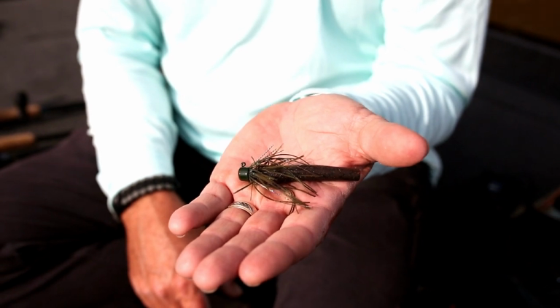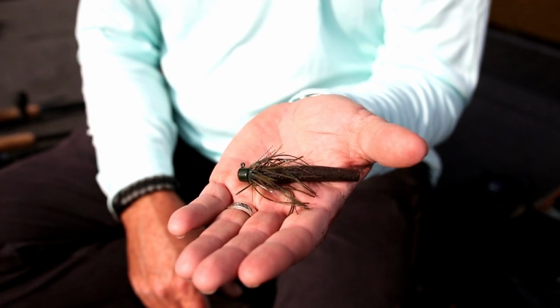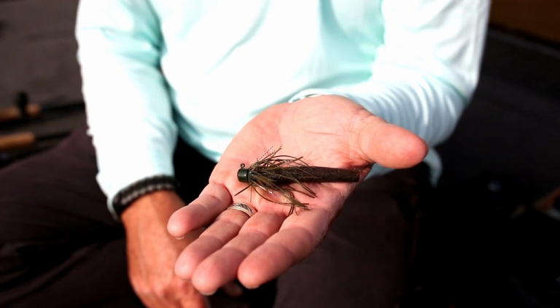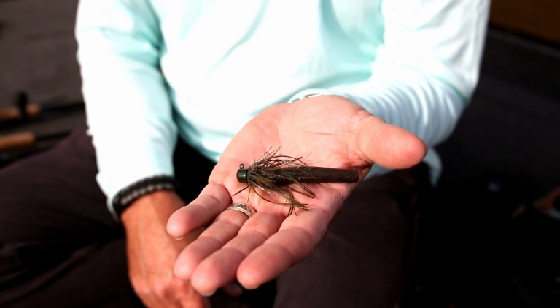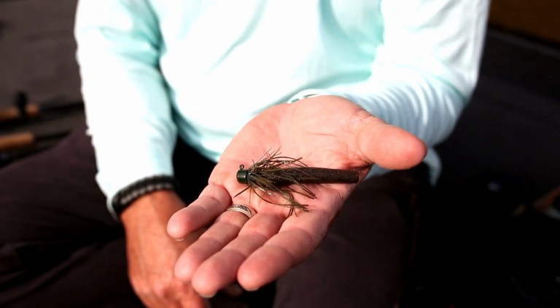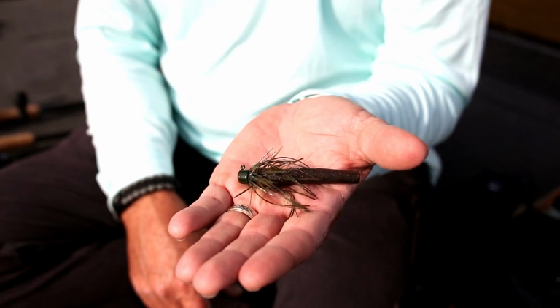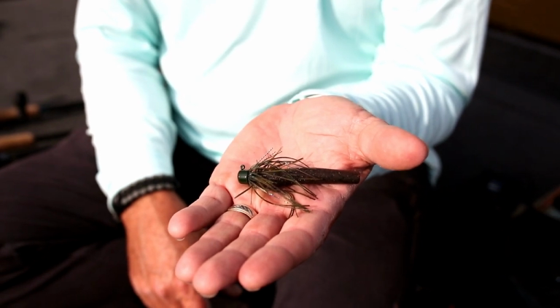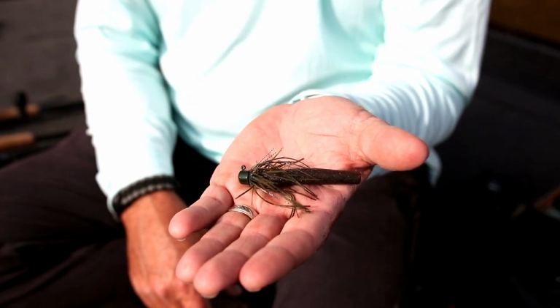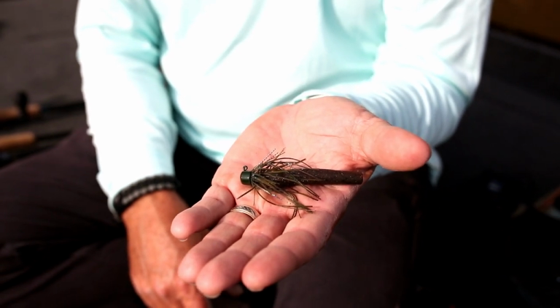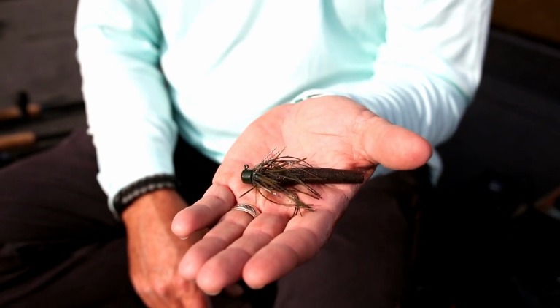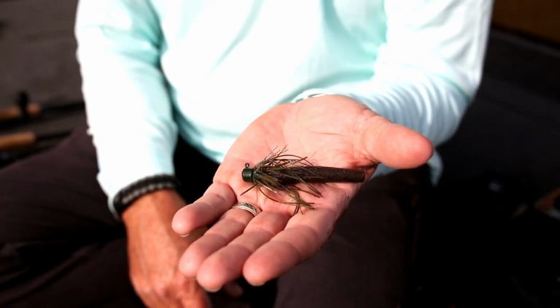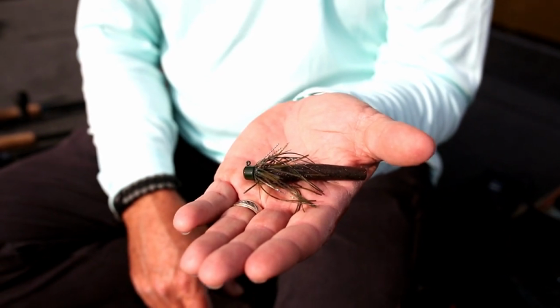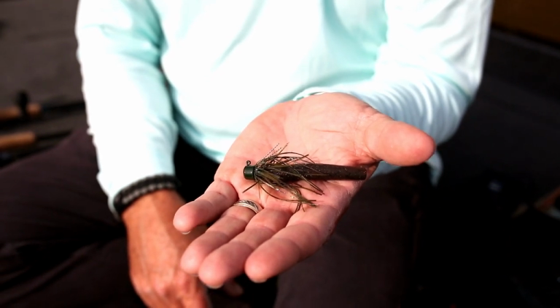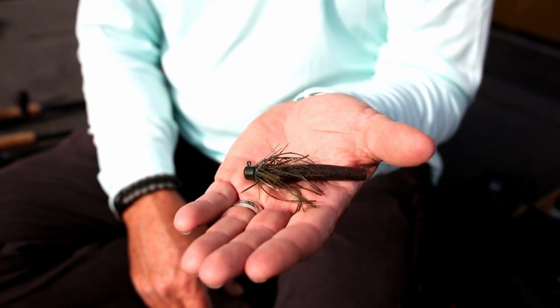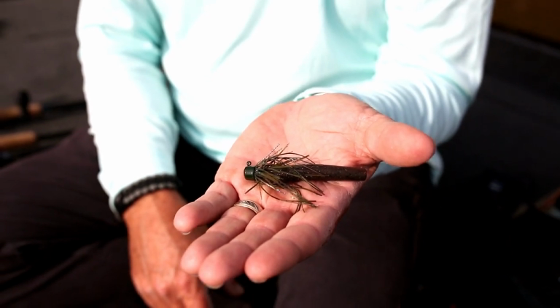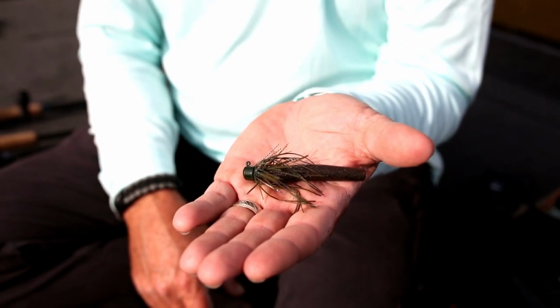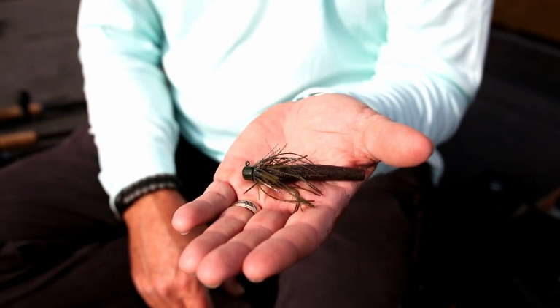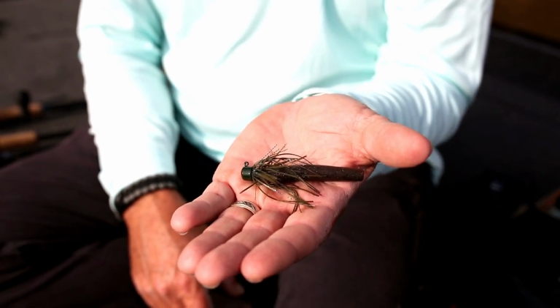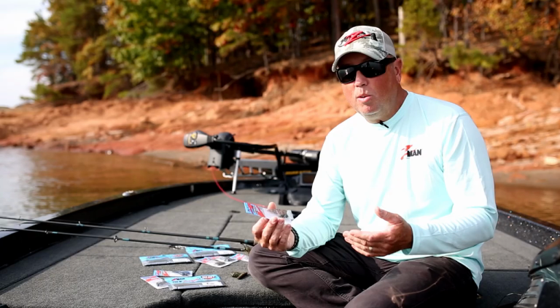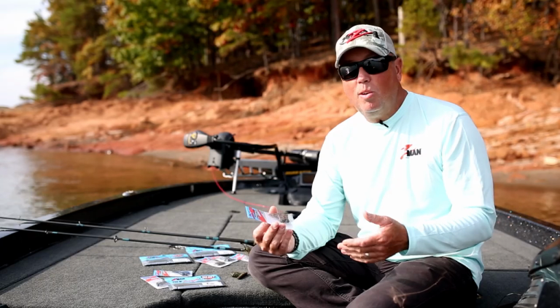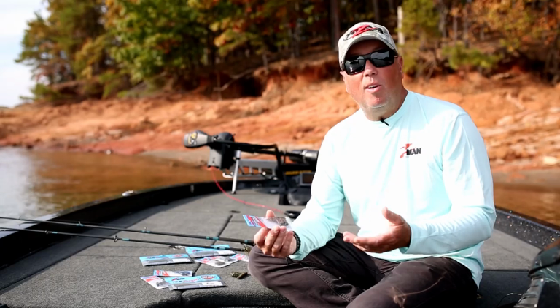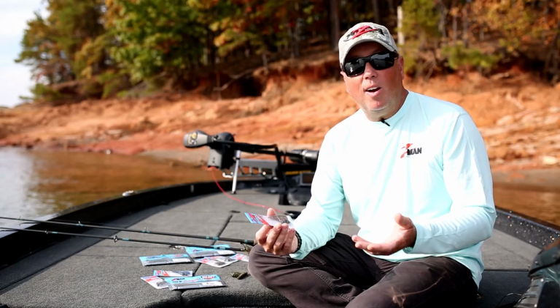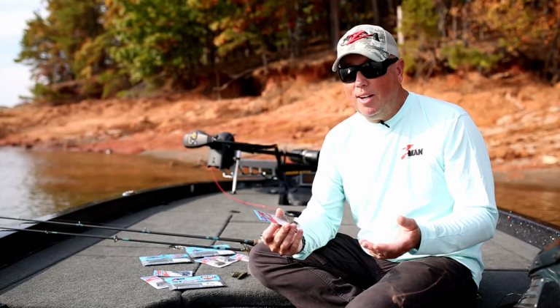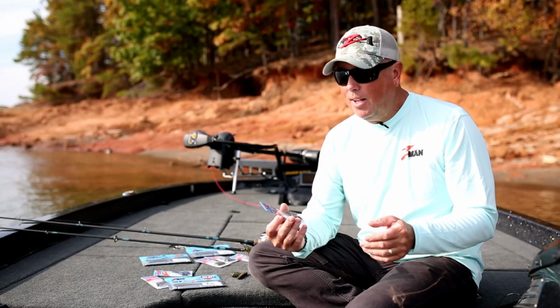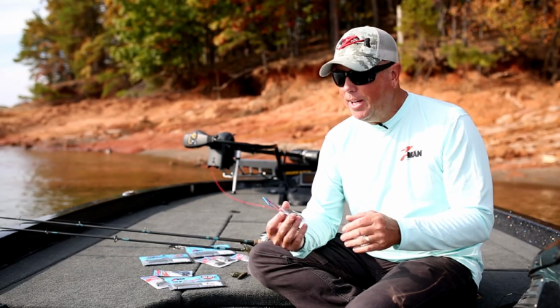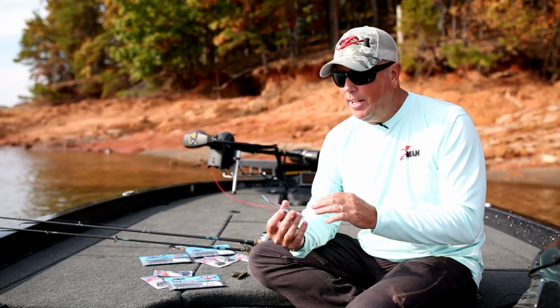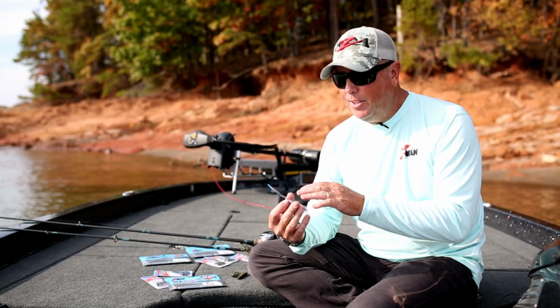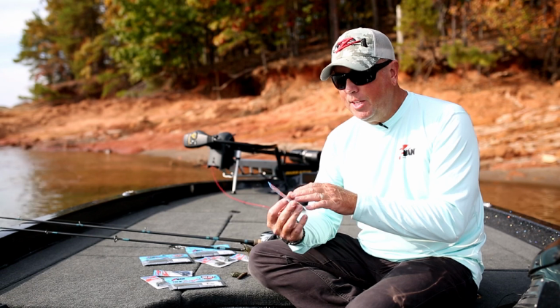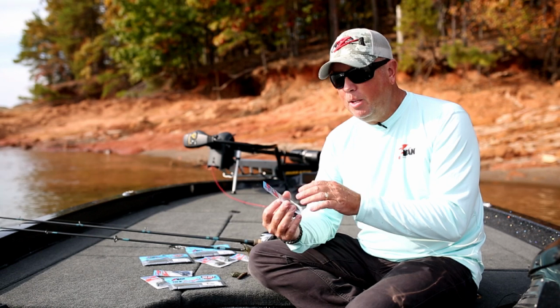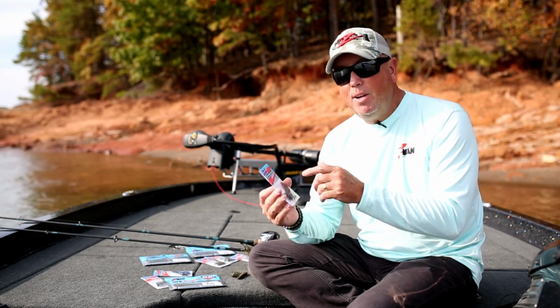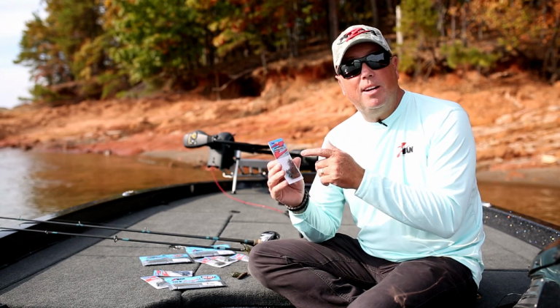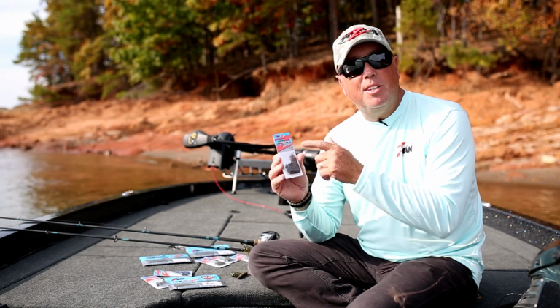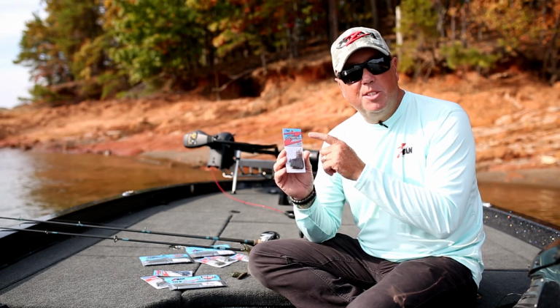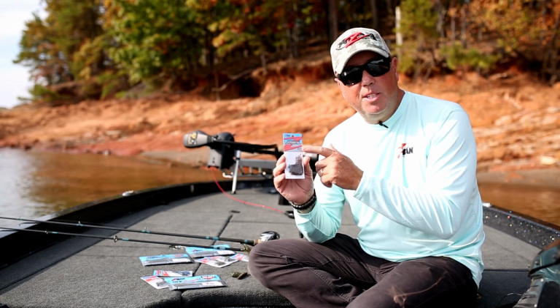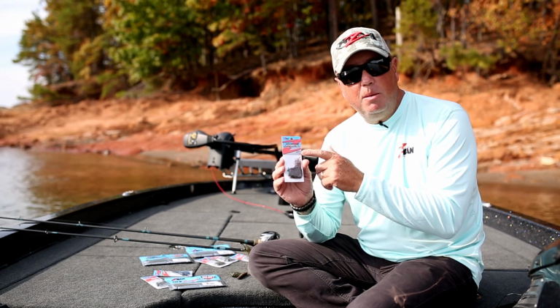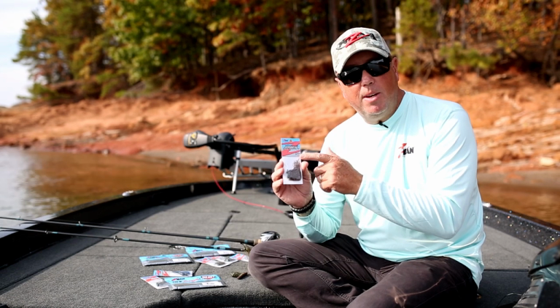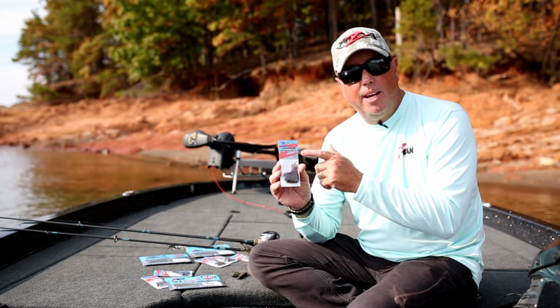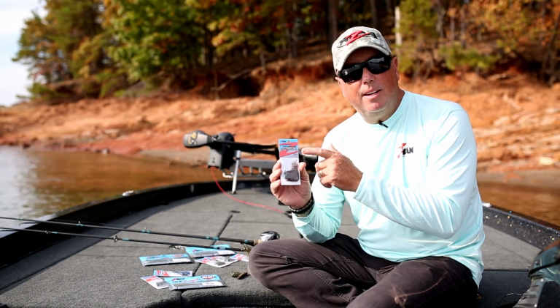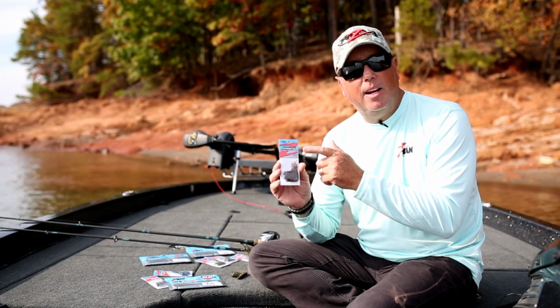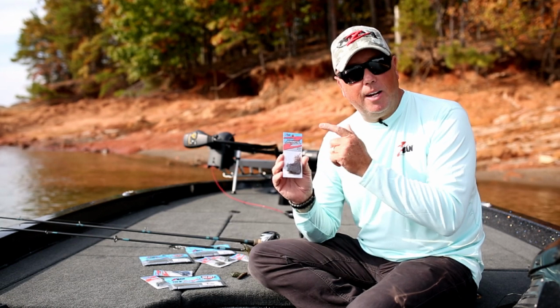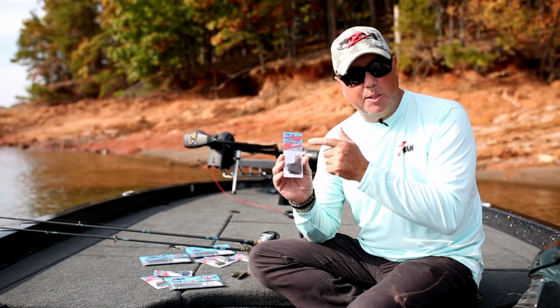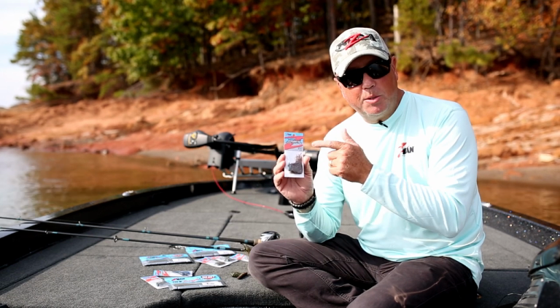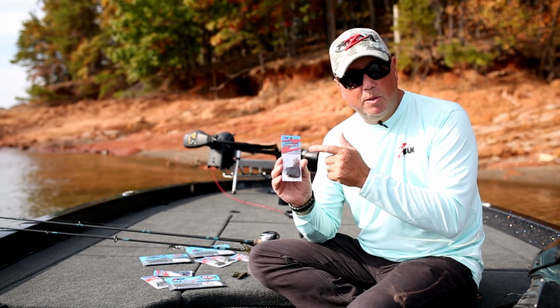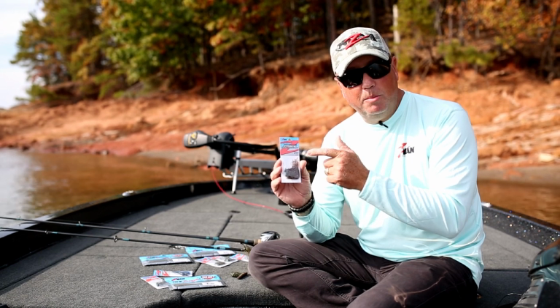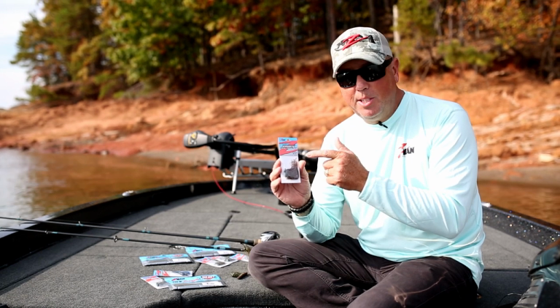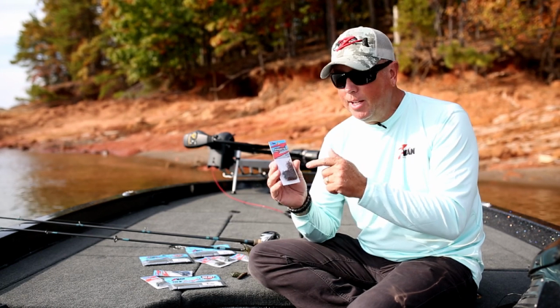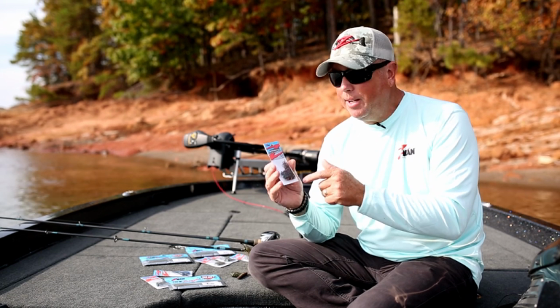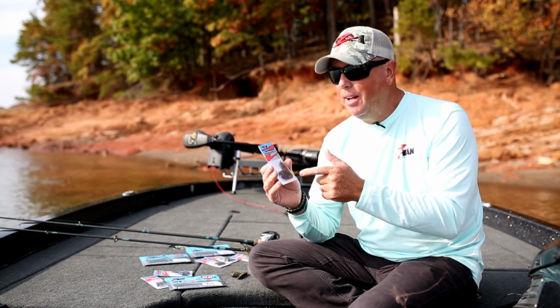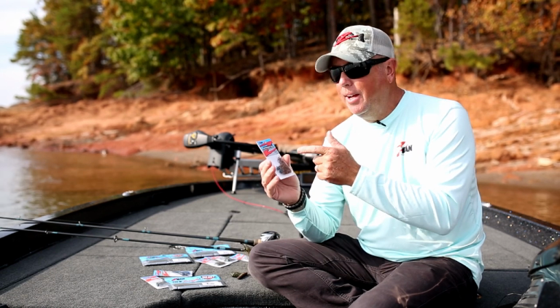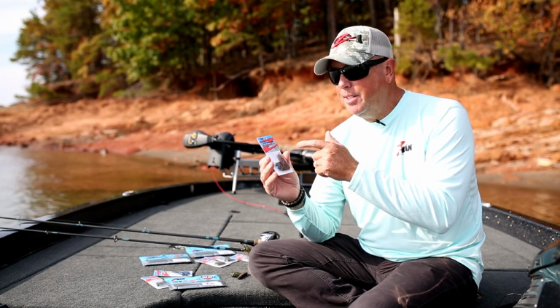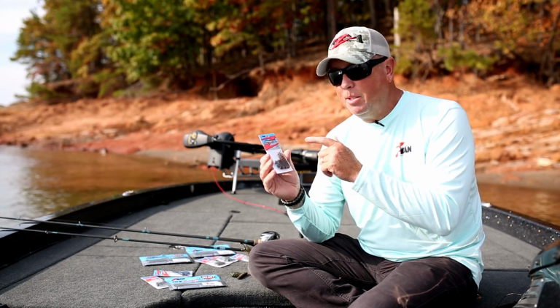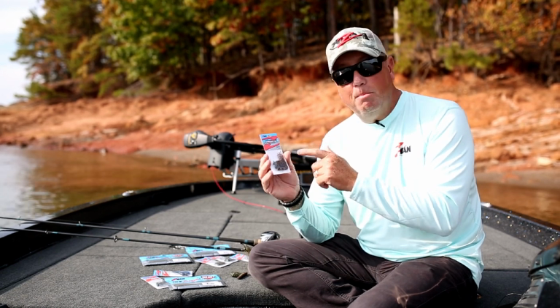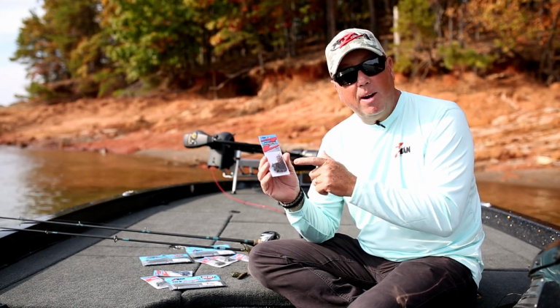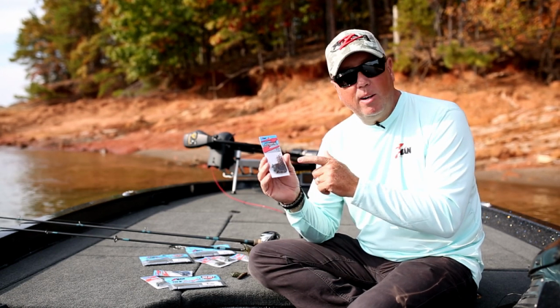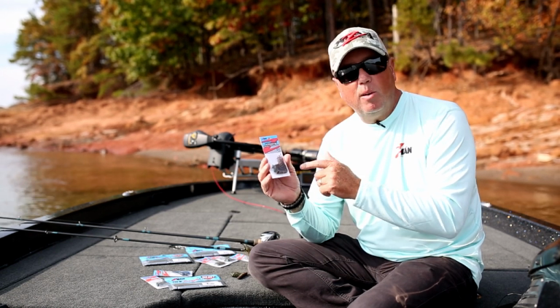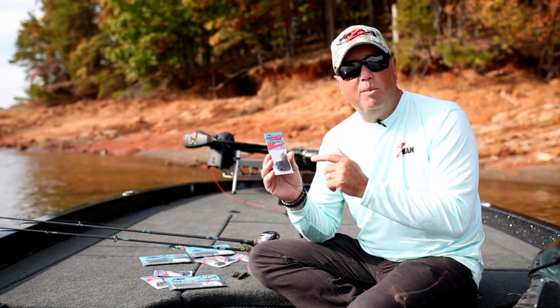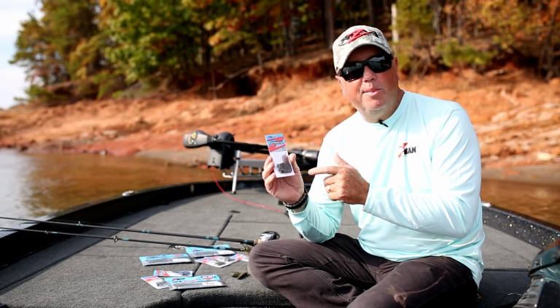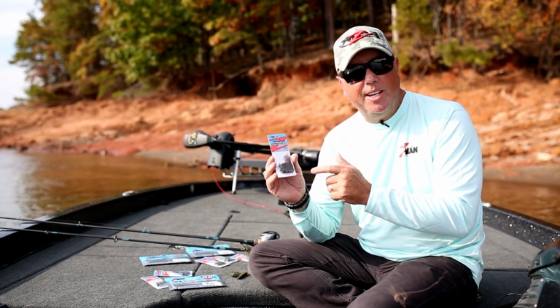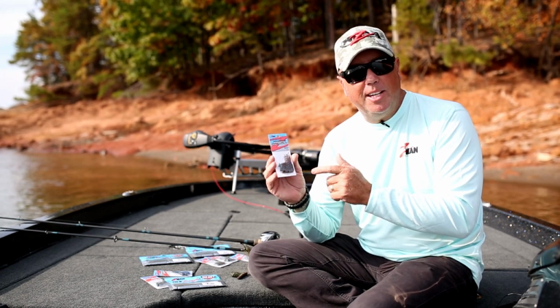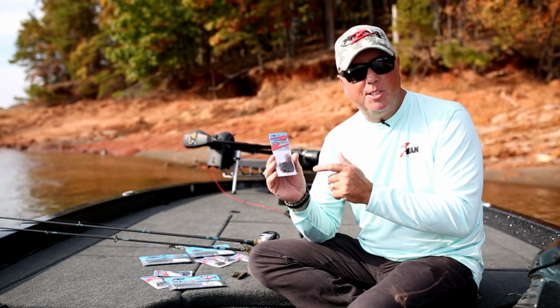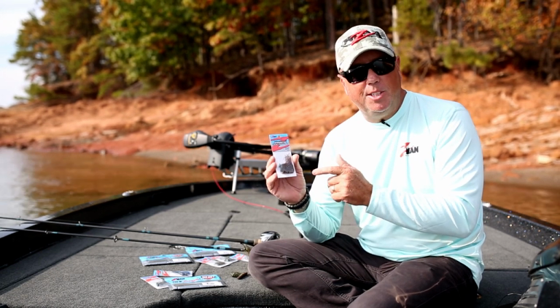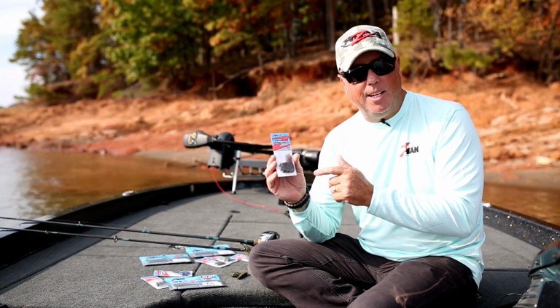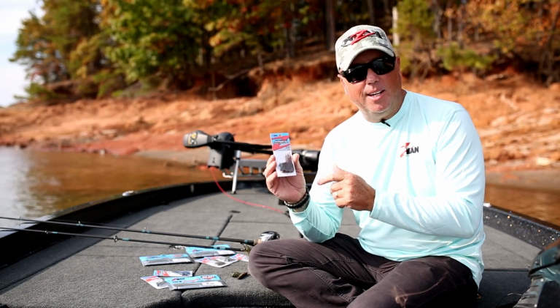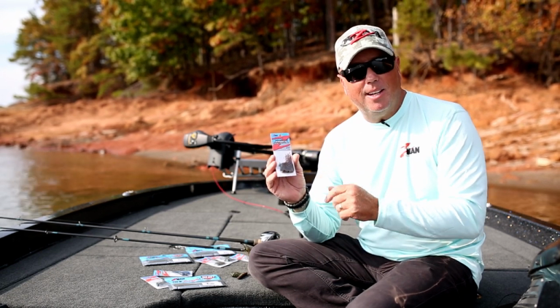So be sure to go to your favorite local tackle store or online to check them out — Z-Man on a shroom's head, it's the micro finesse jig.